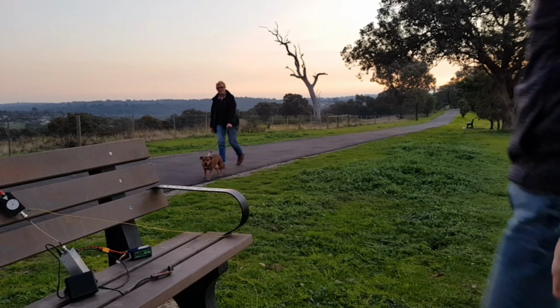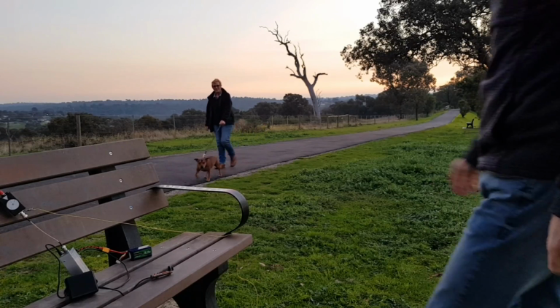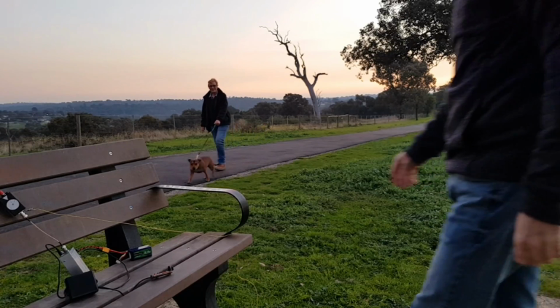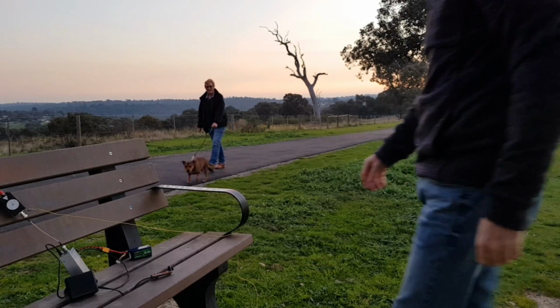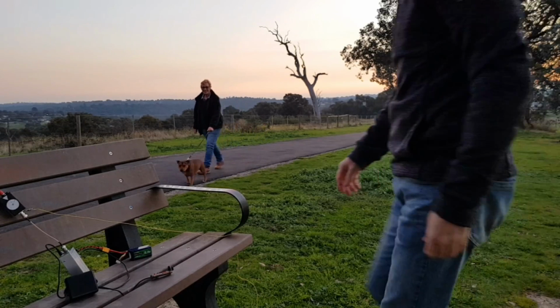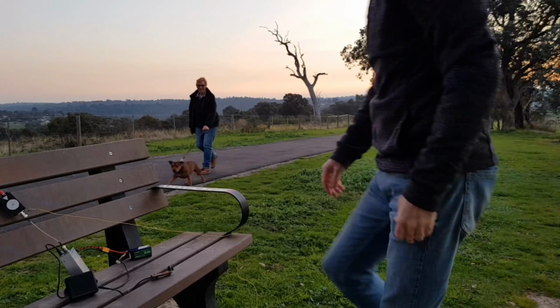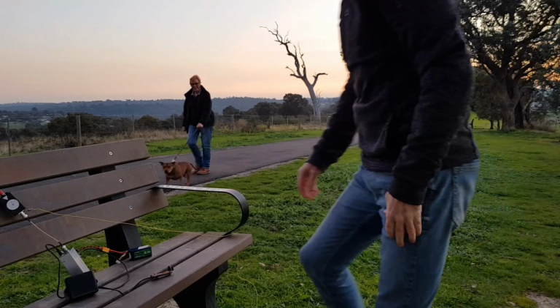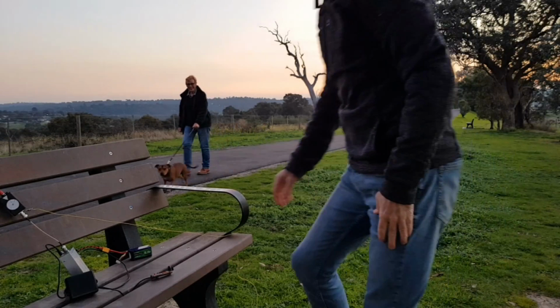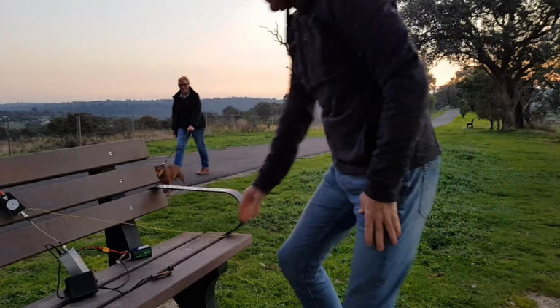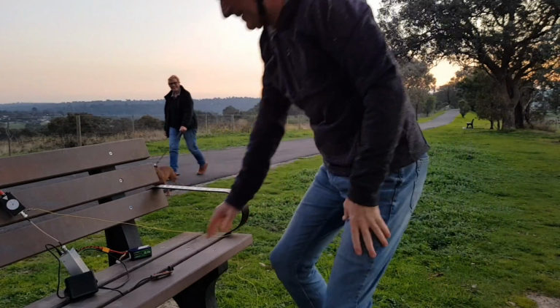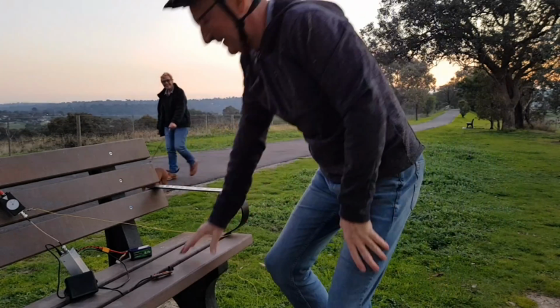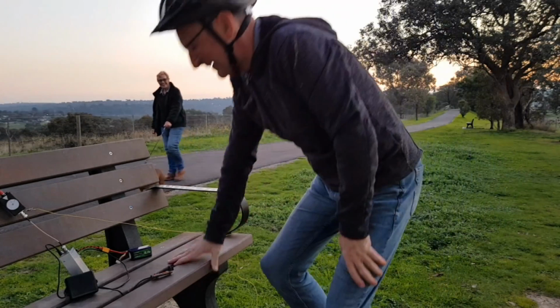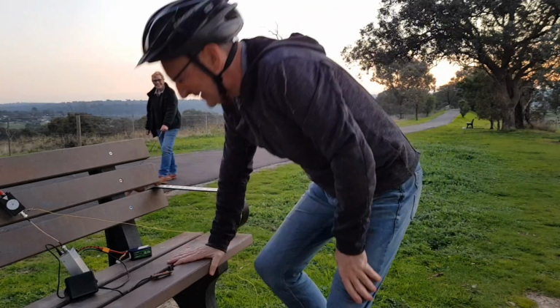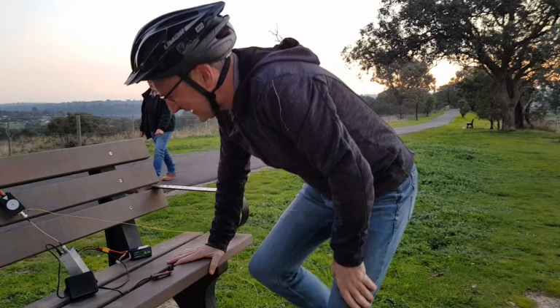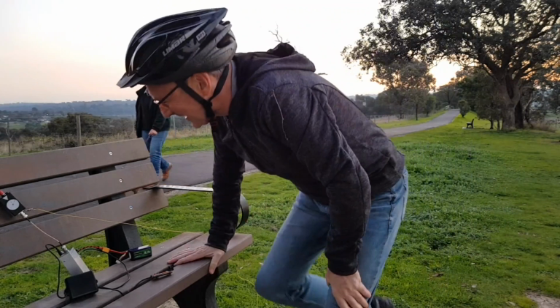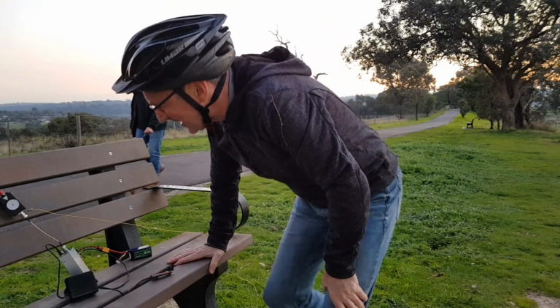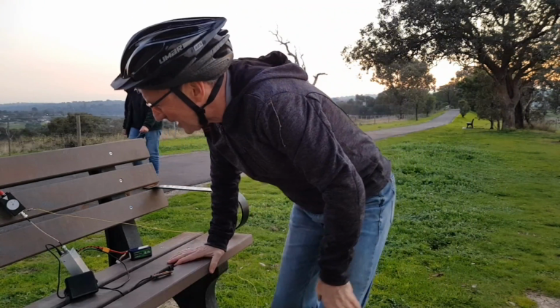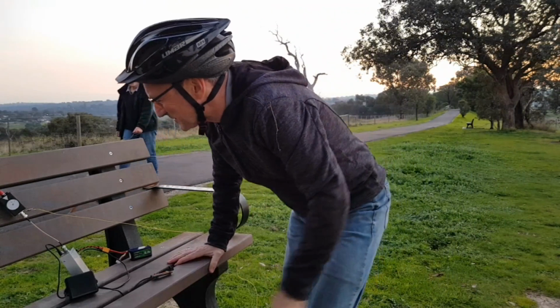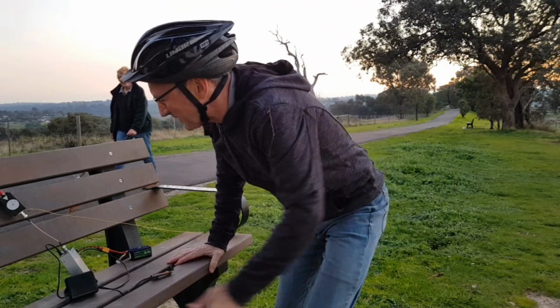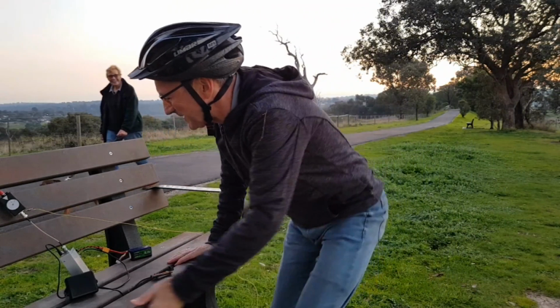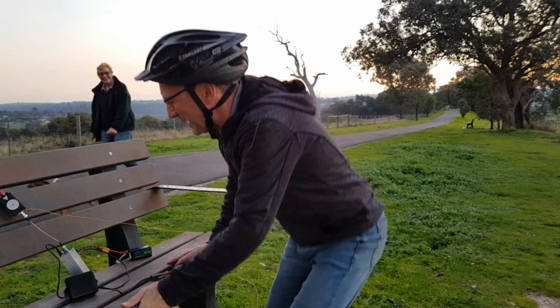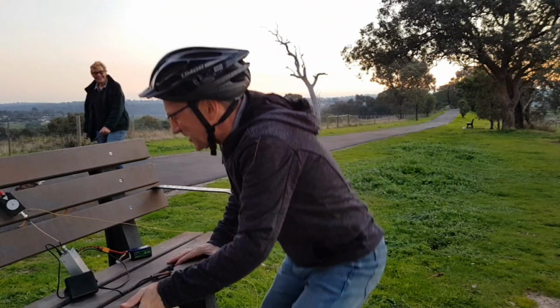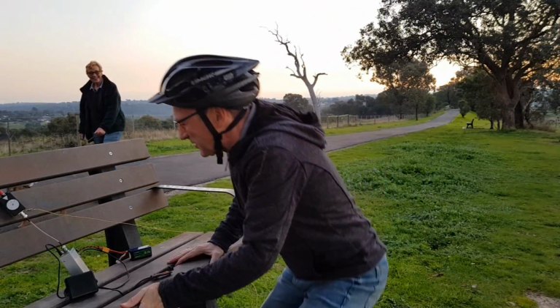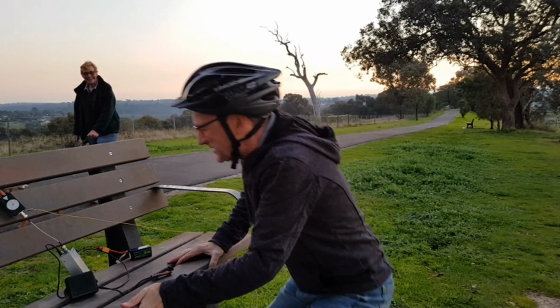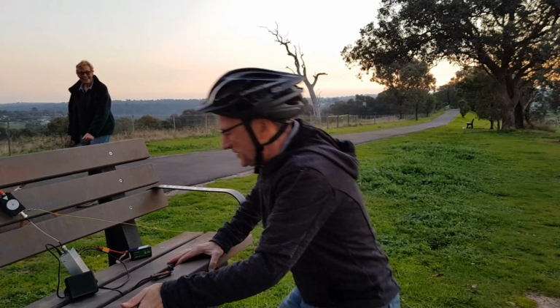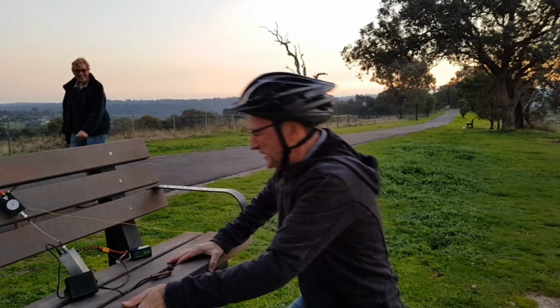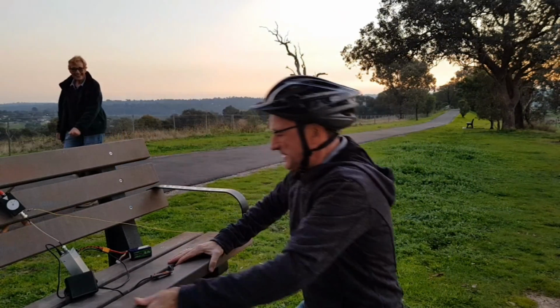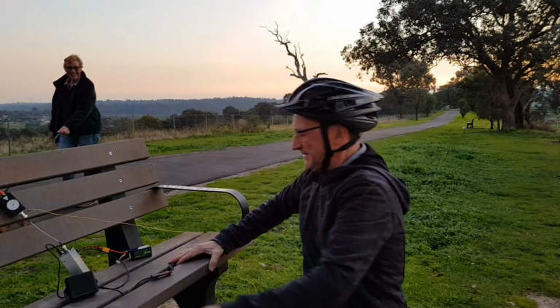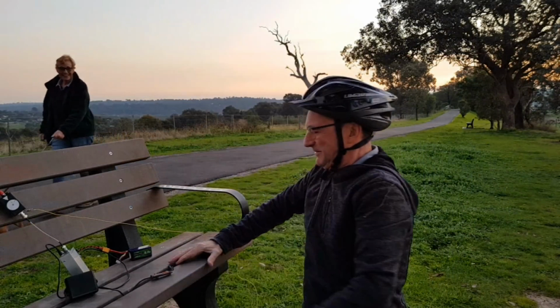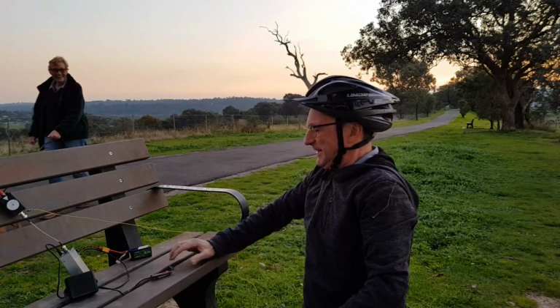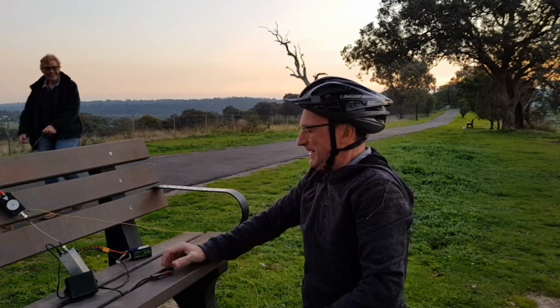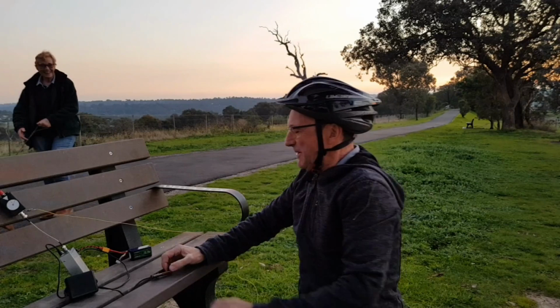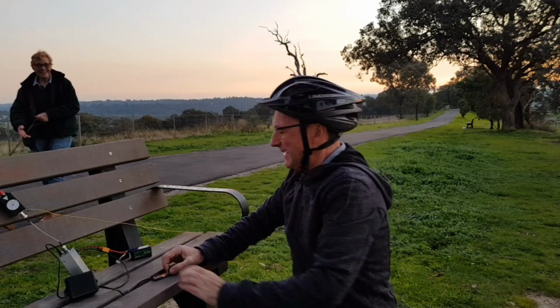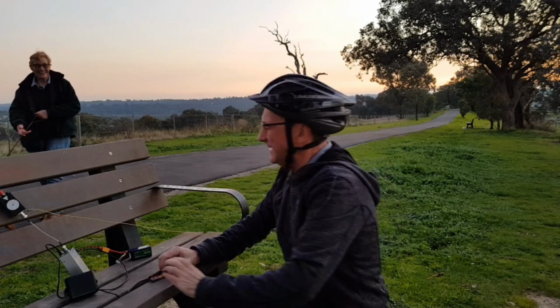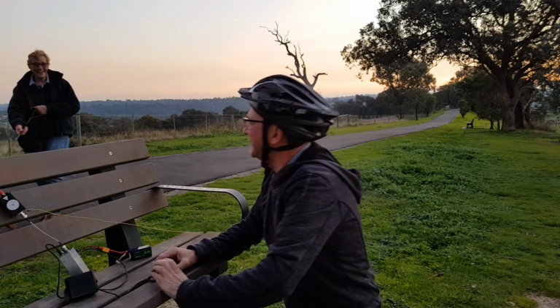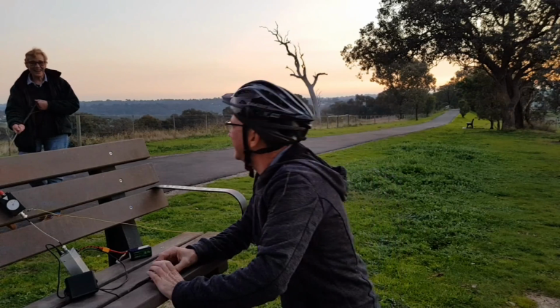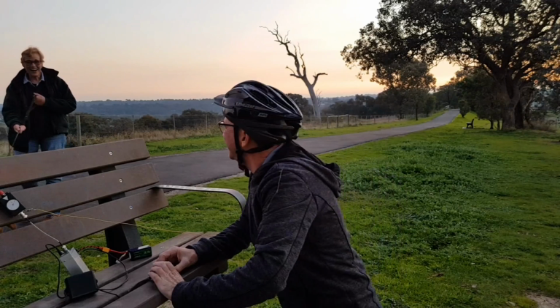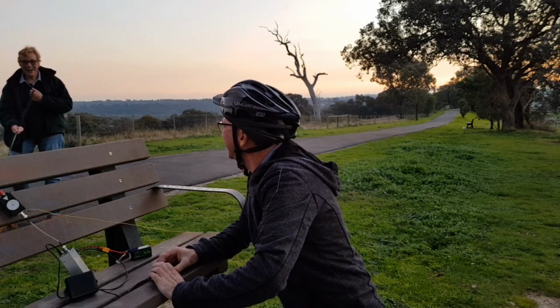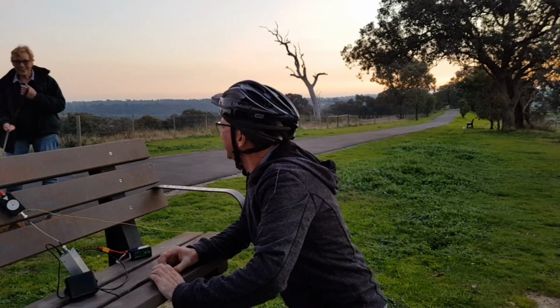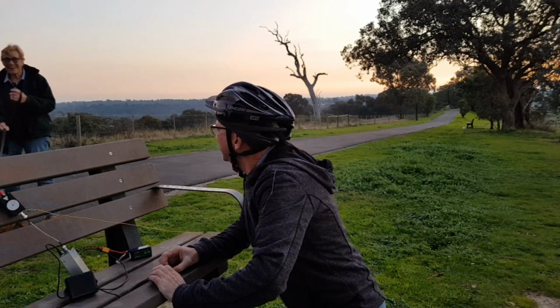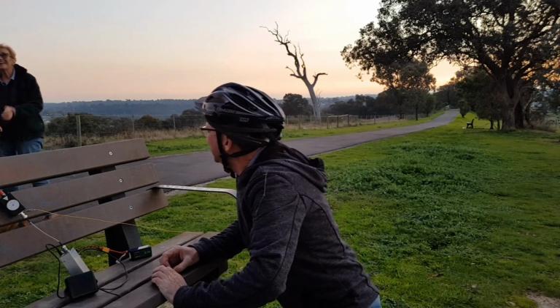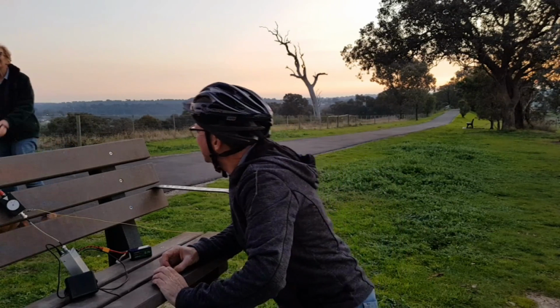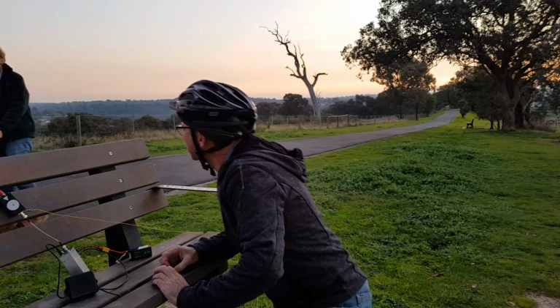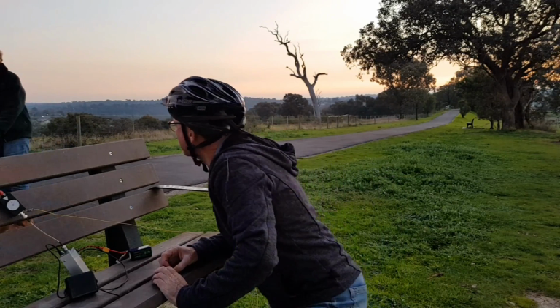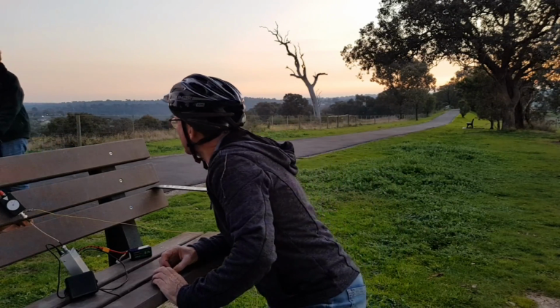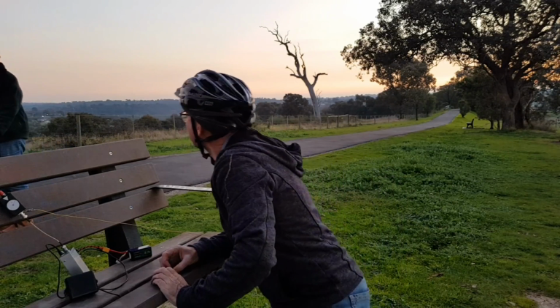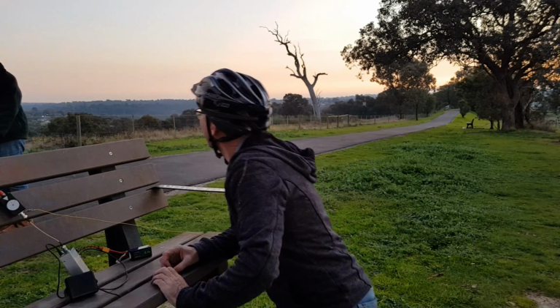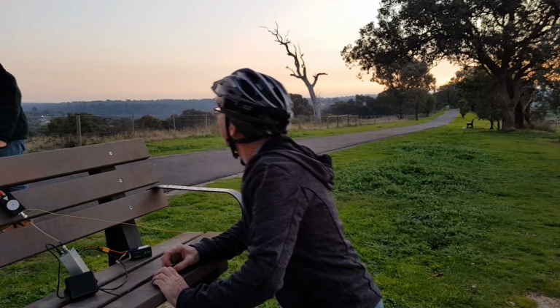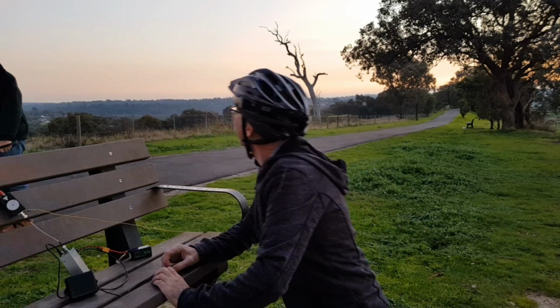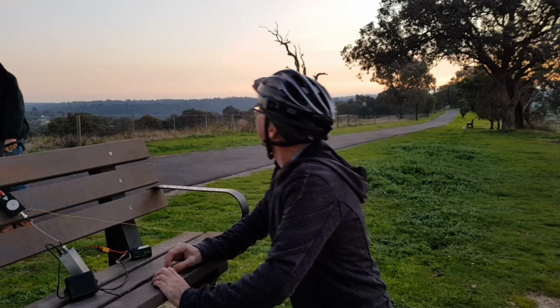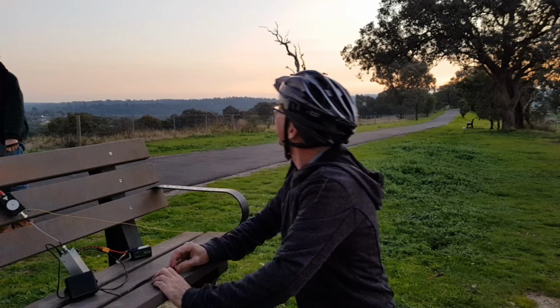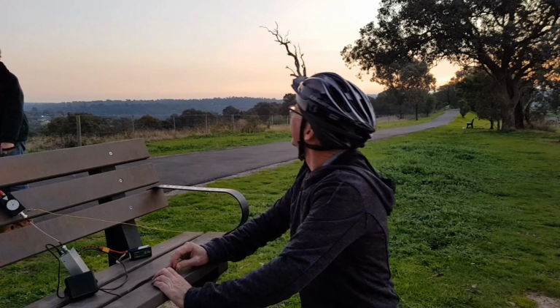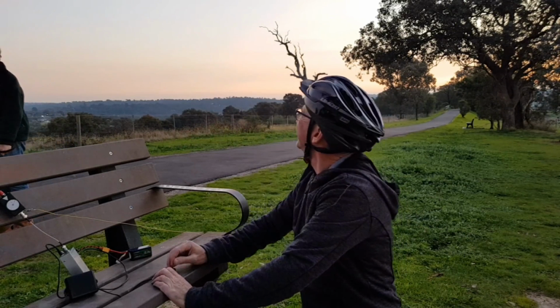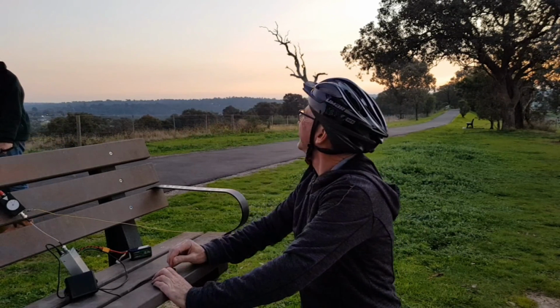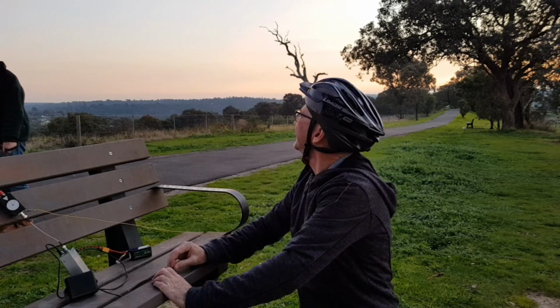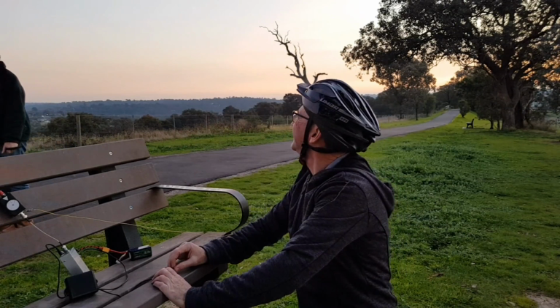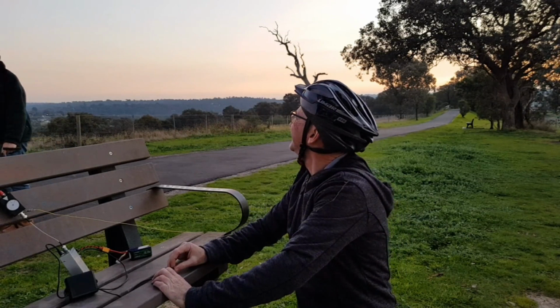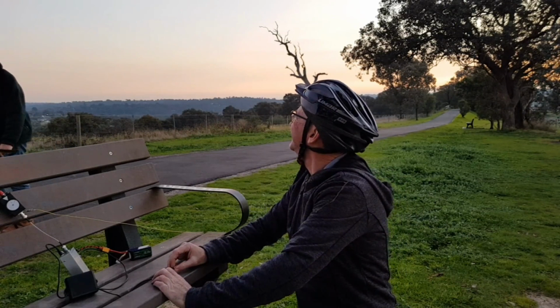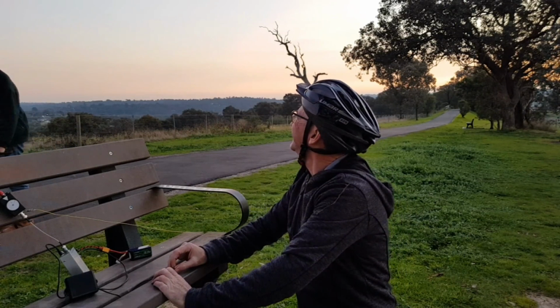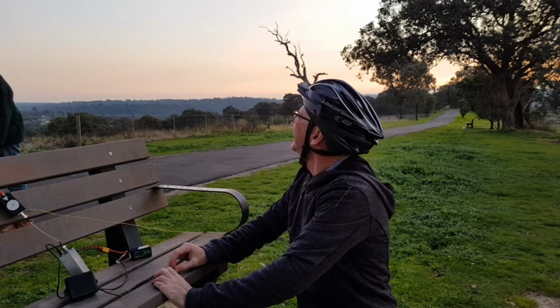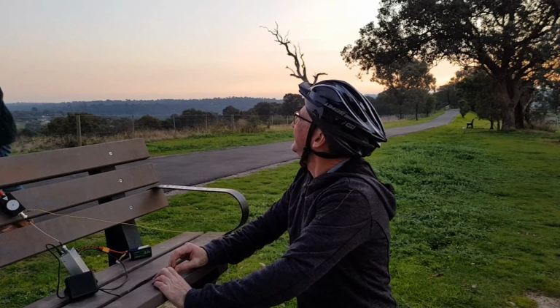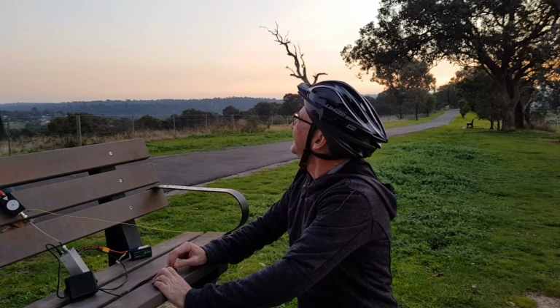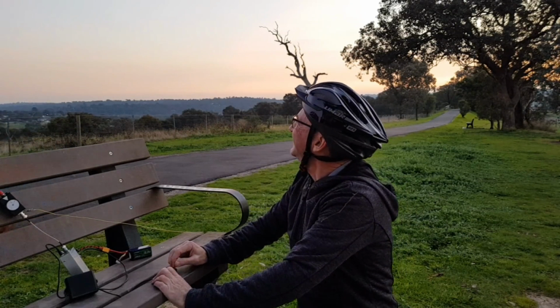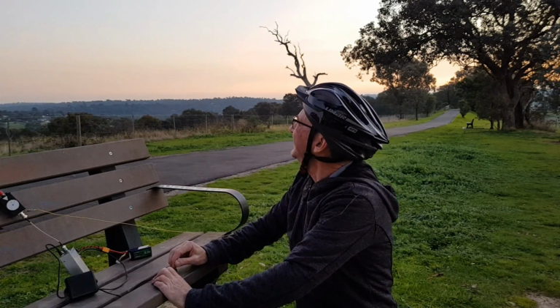Hi. I'm trying to make contact with anyone using Morse code. I thought I recognised the Morse code.